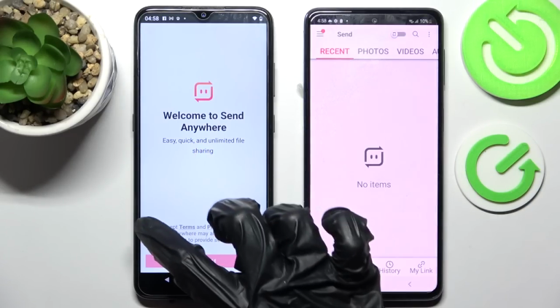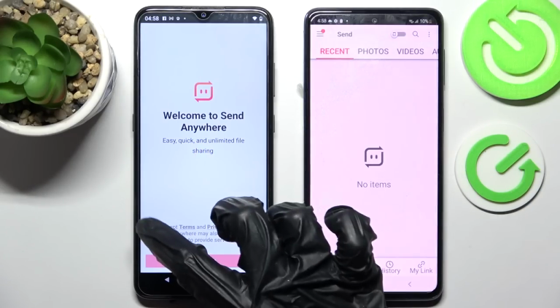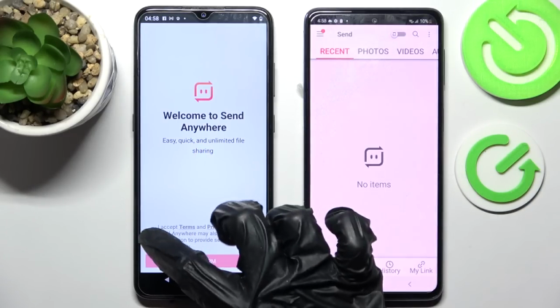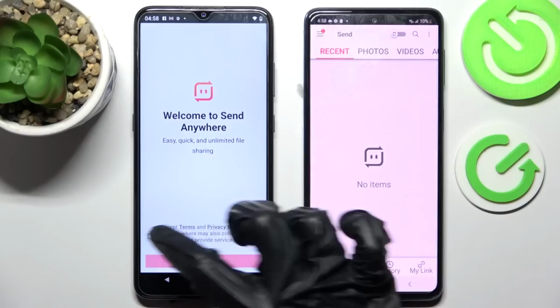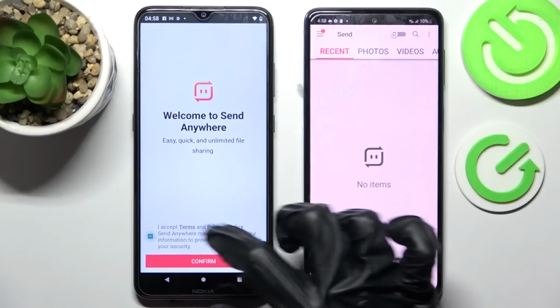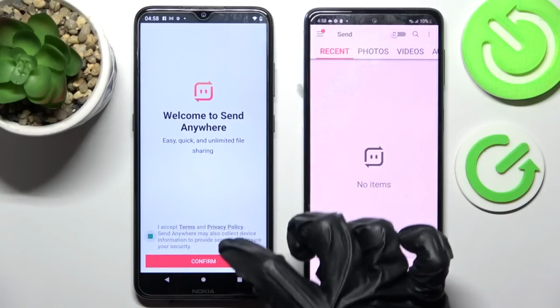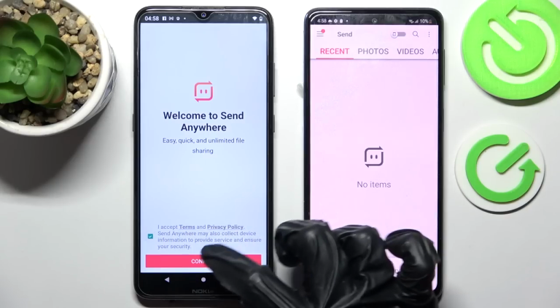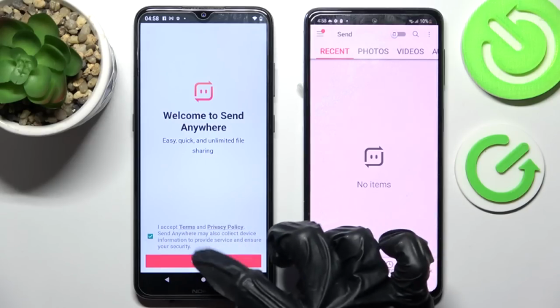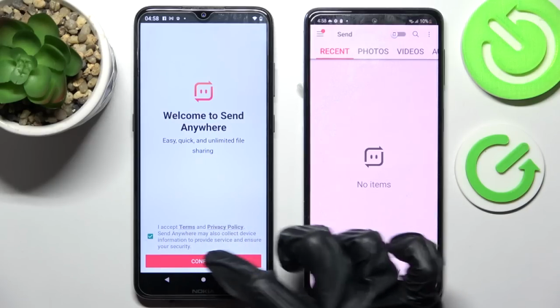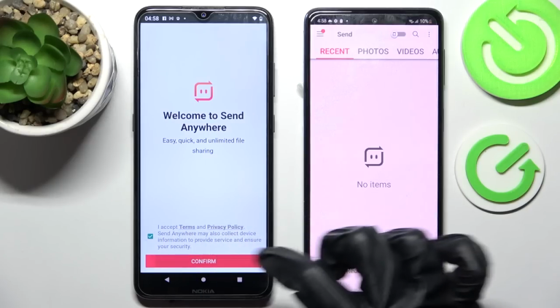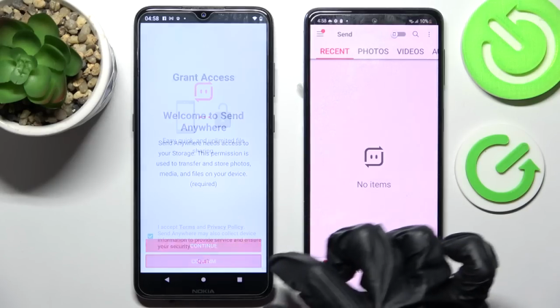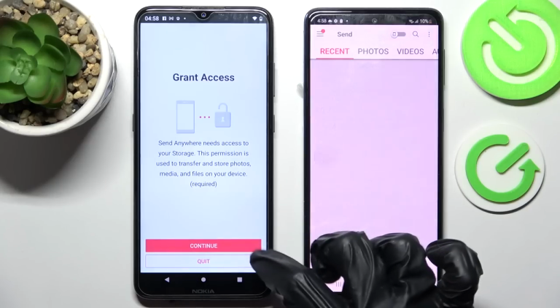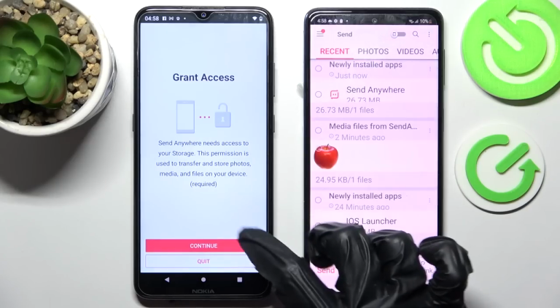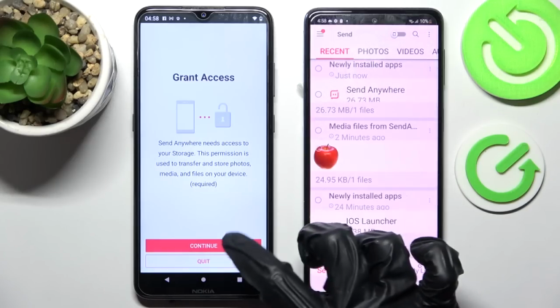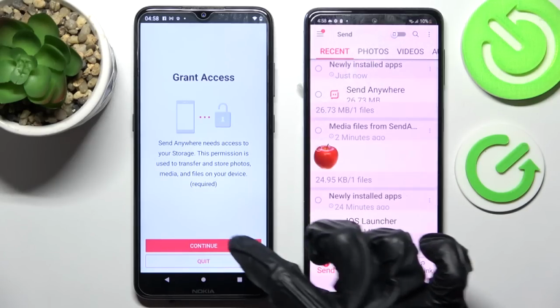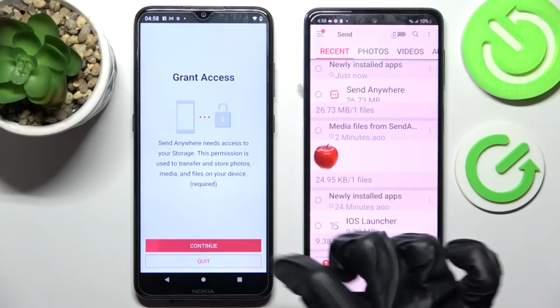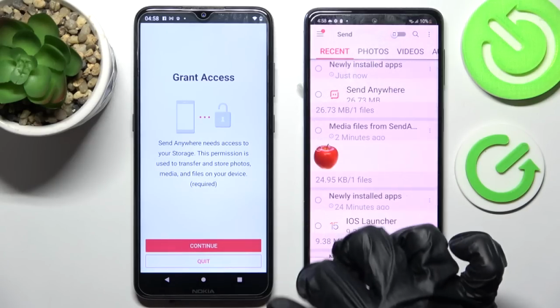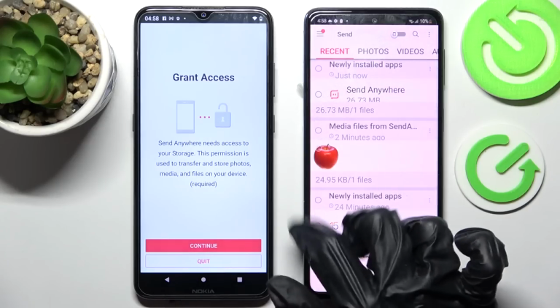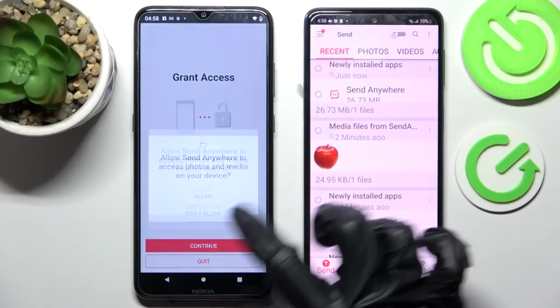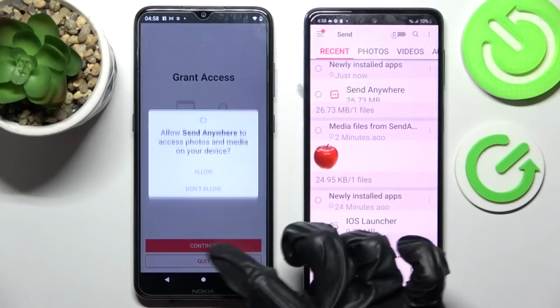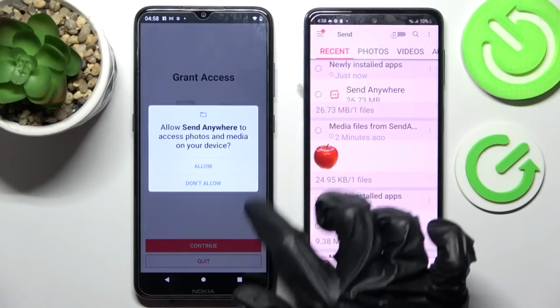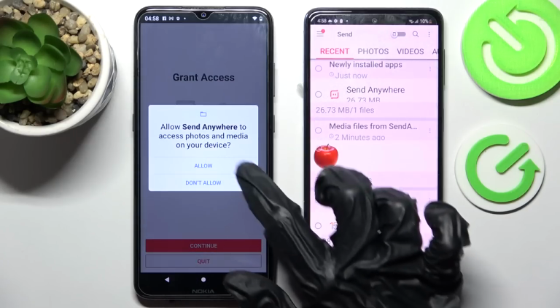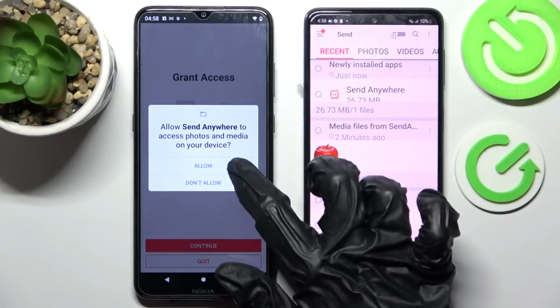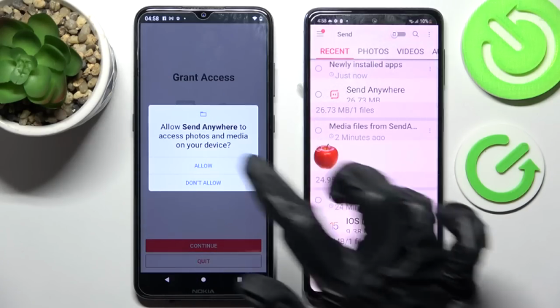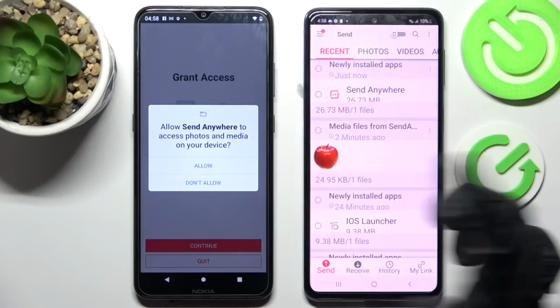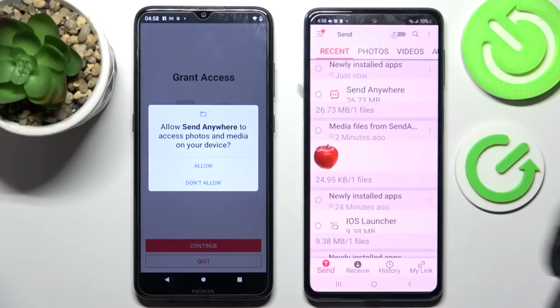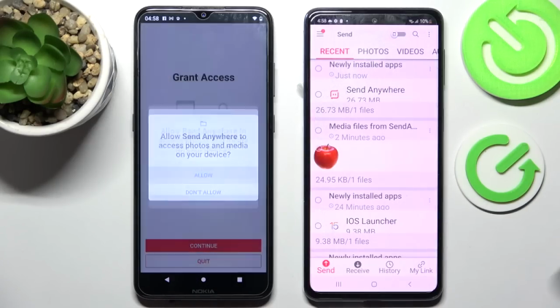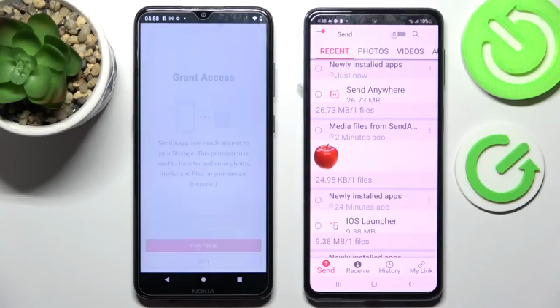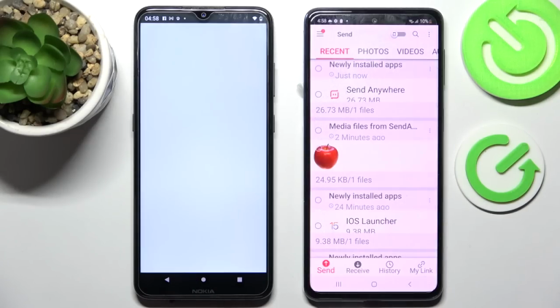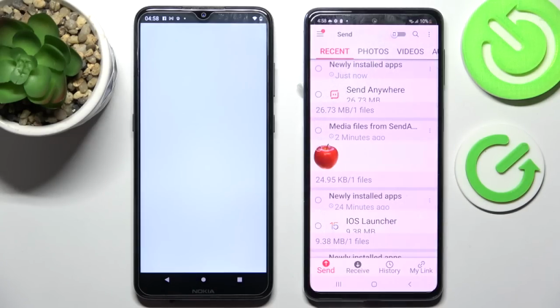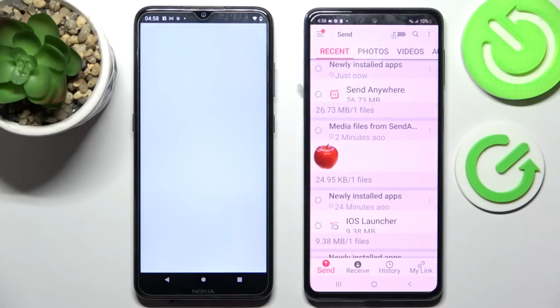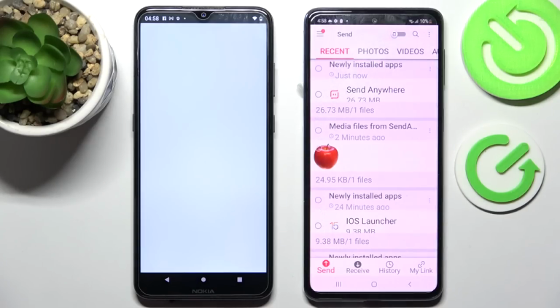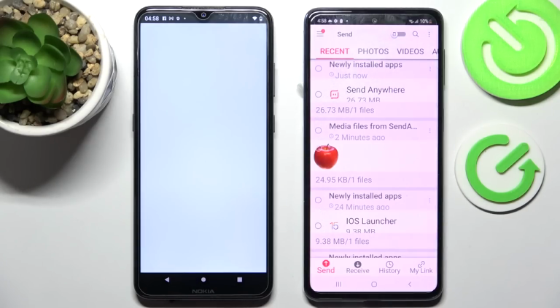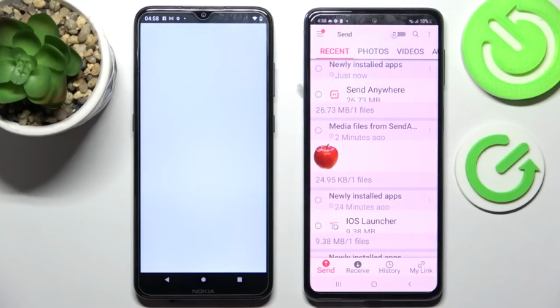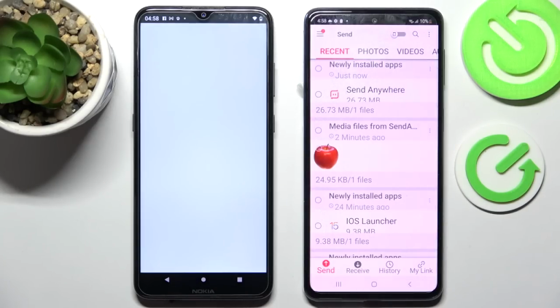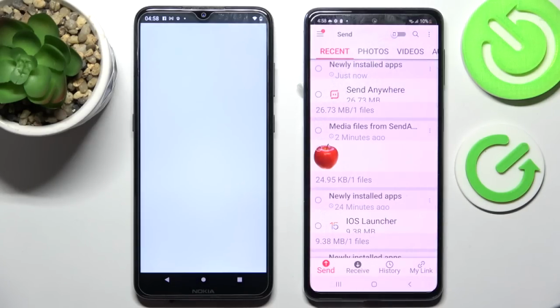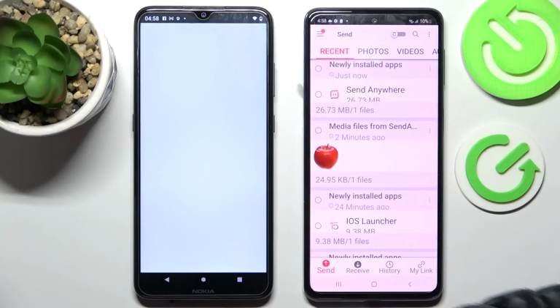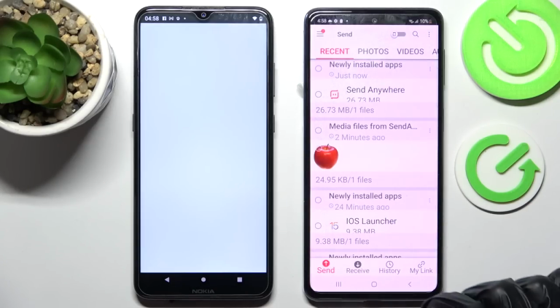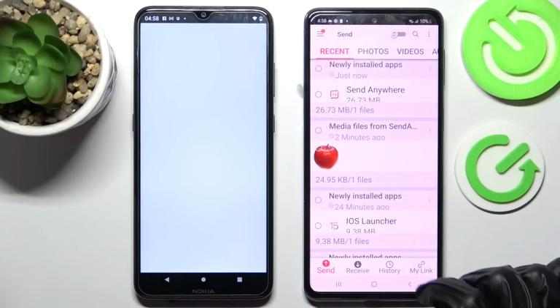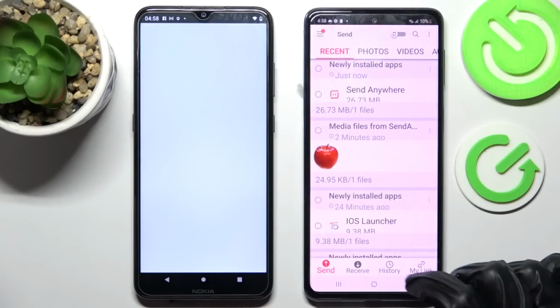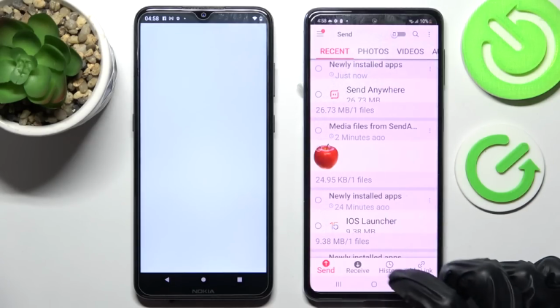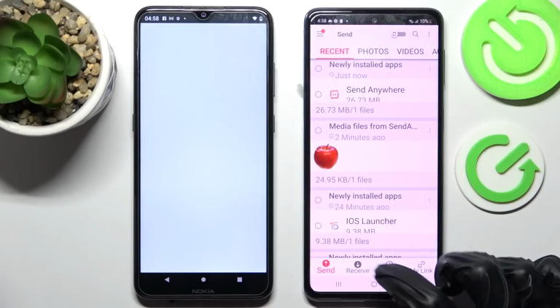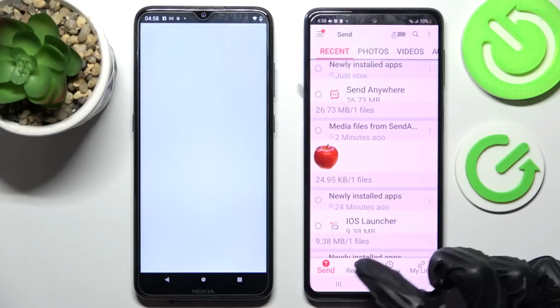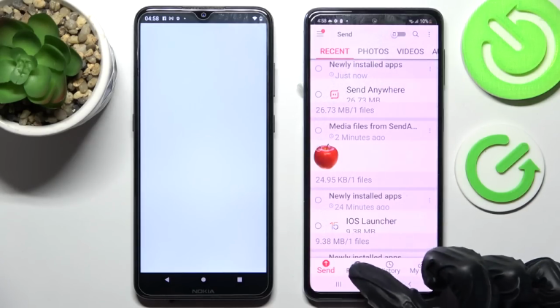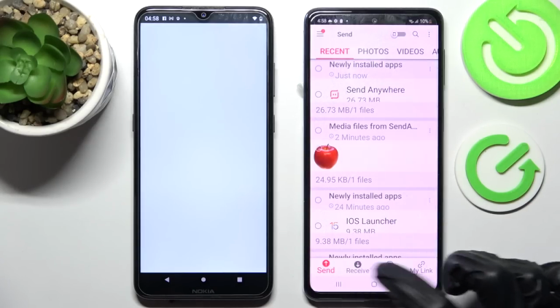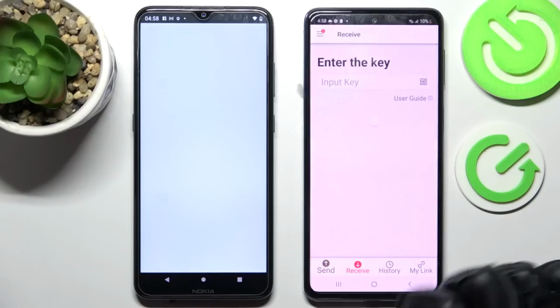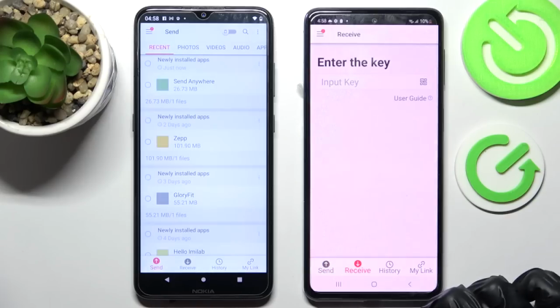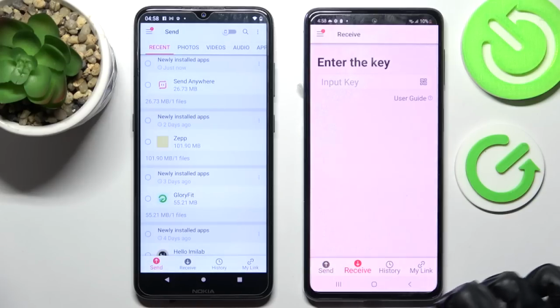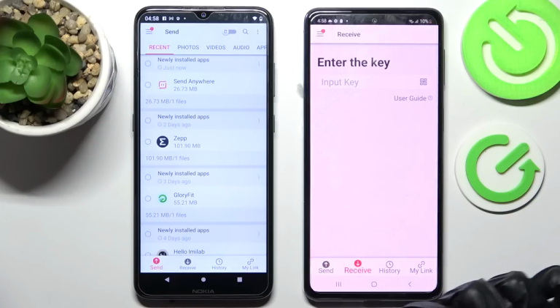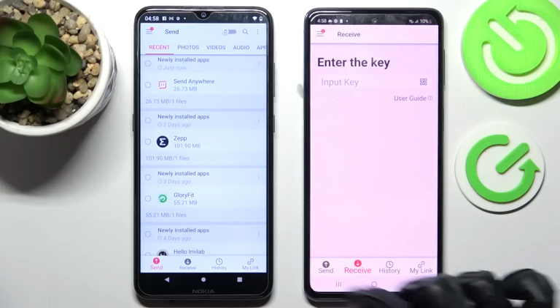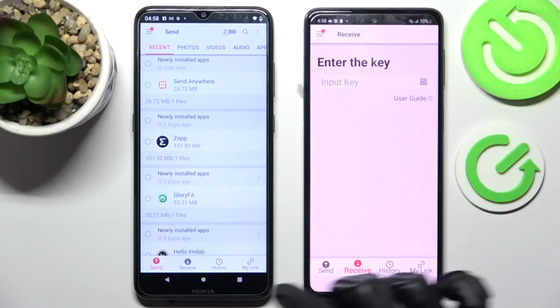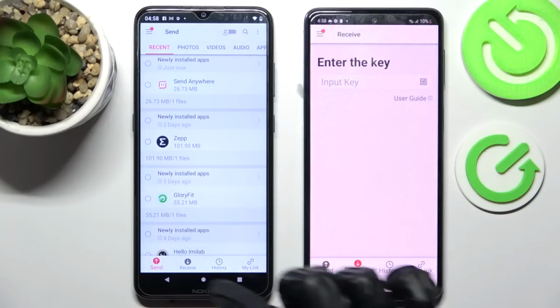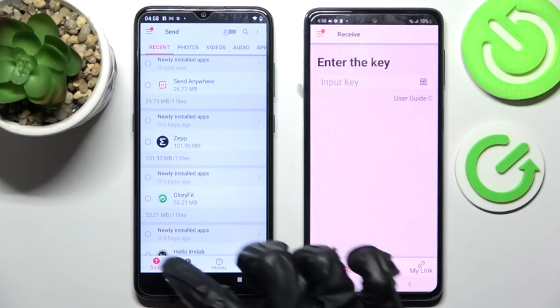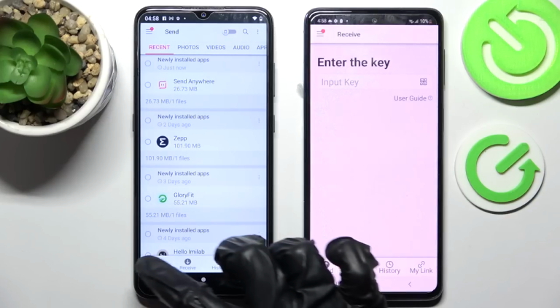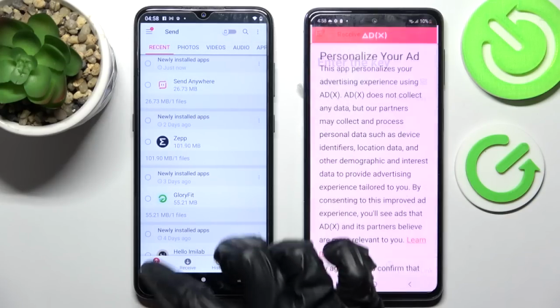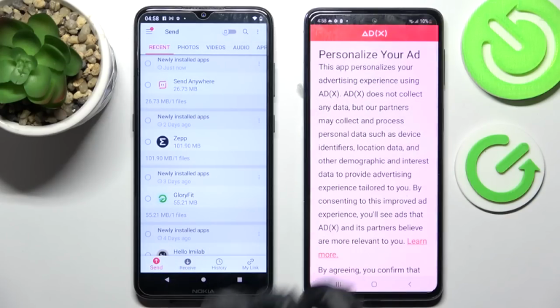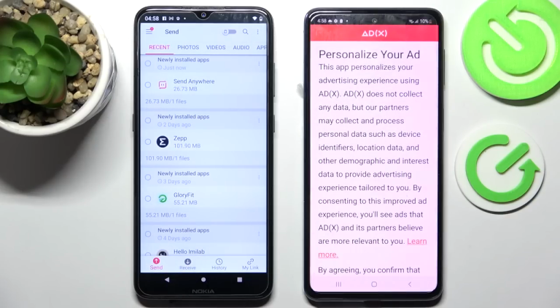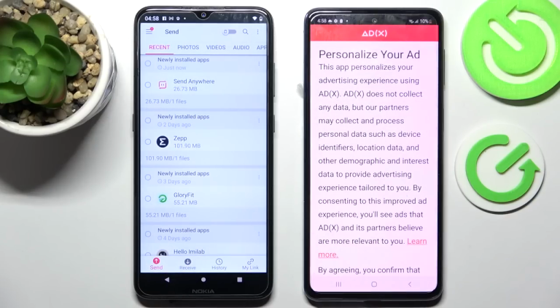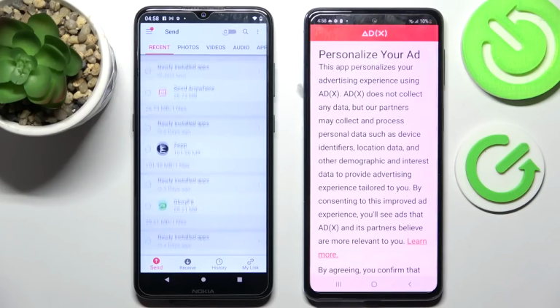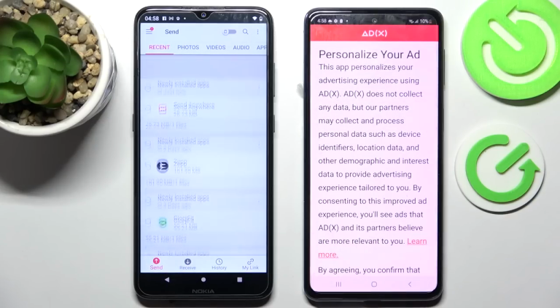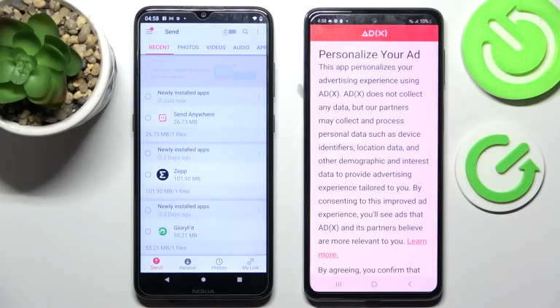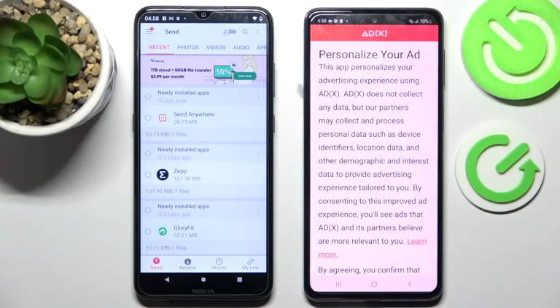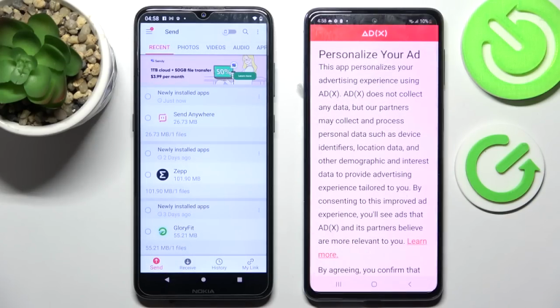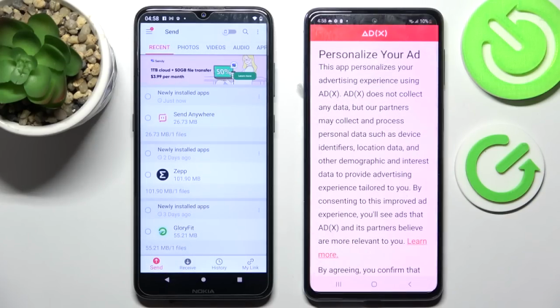It didn't work exactly the same on the other device. Then you need to choose Receive on Samsung and Send on the Android.